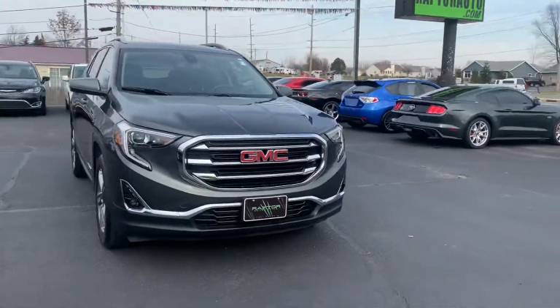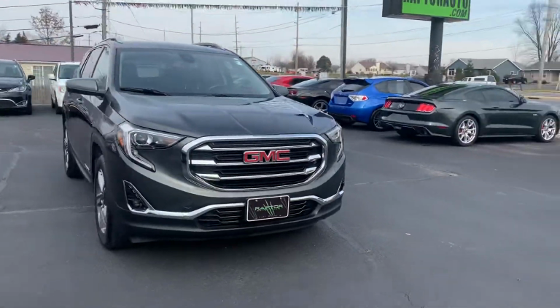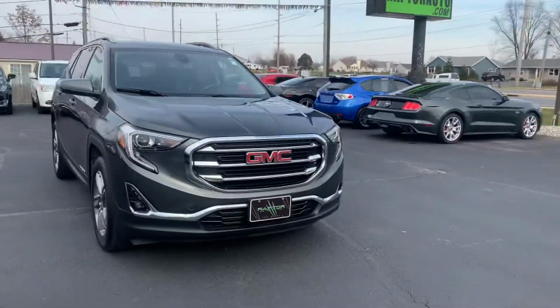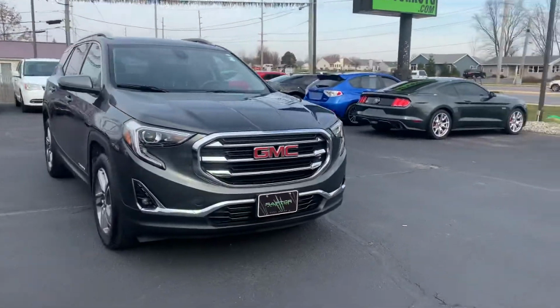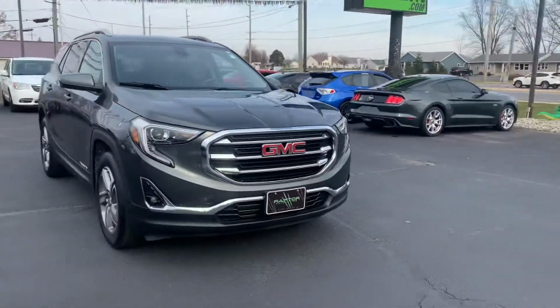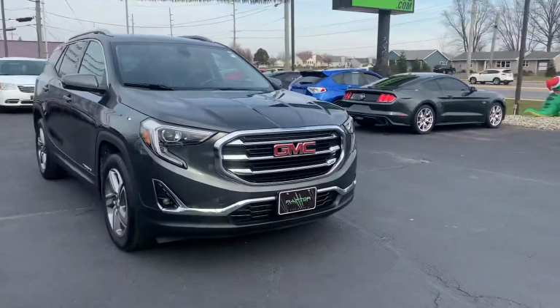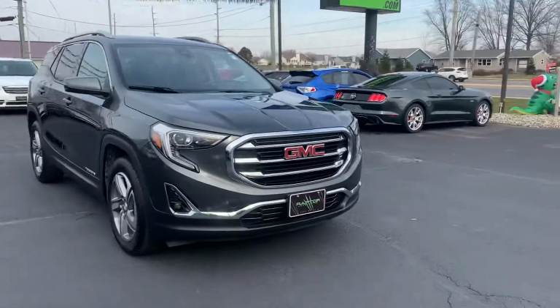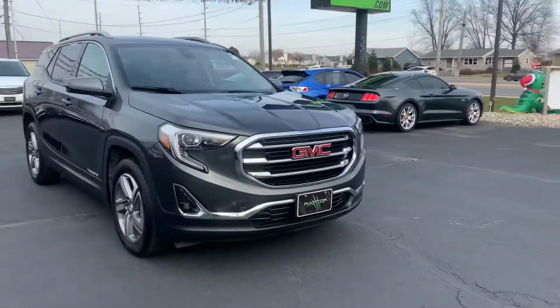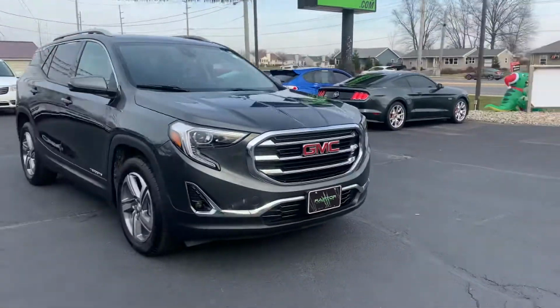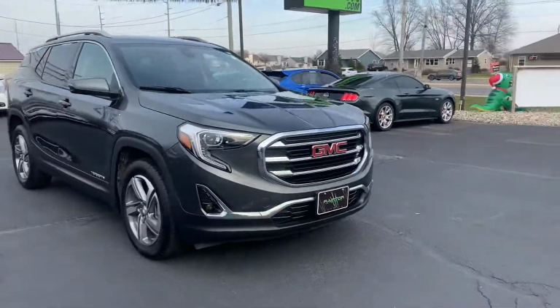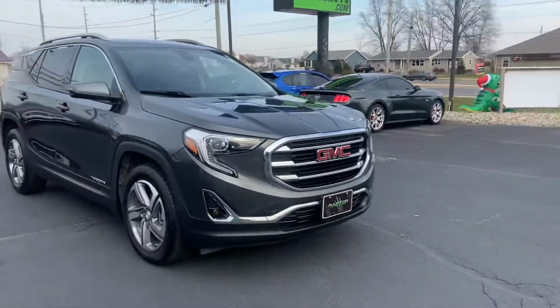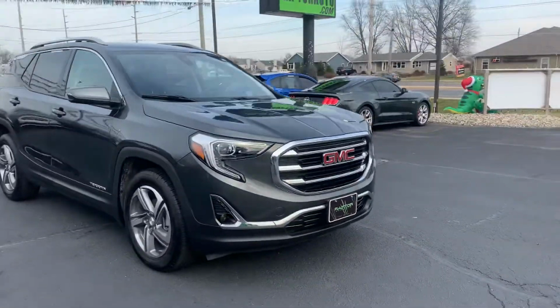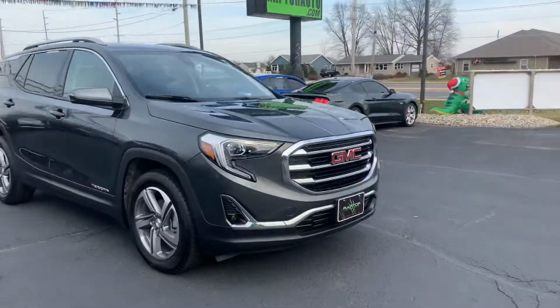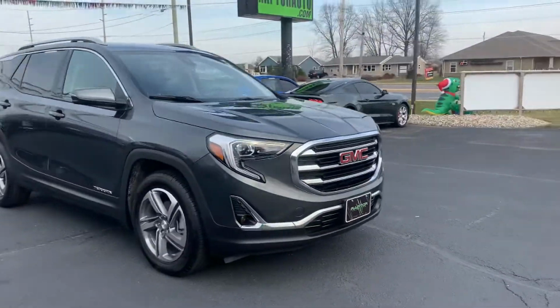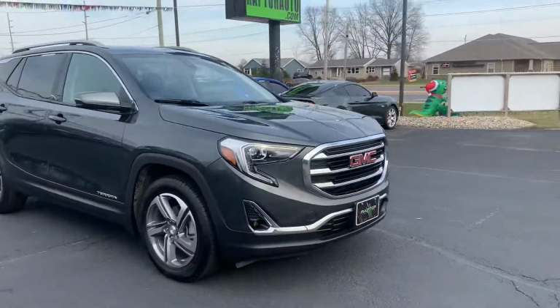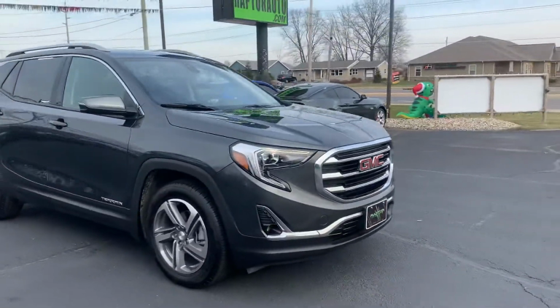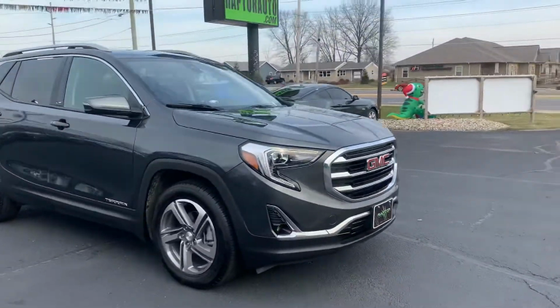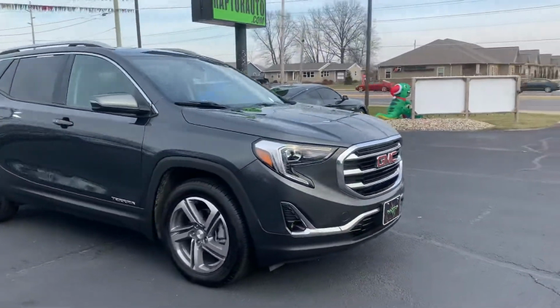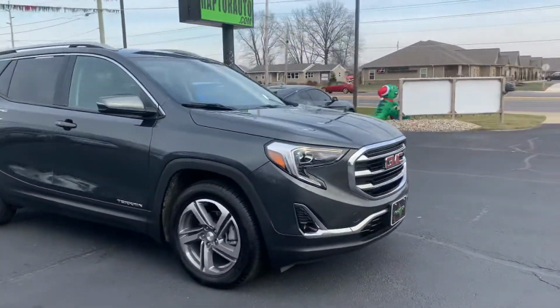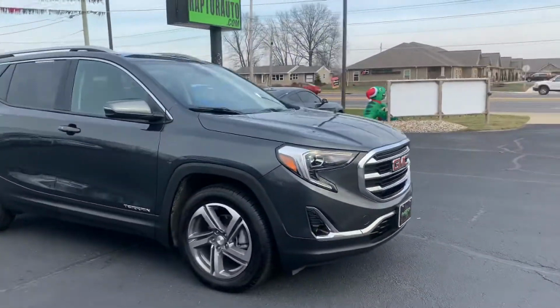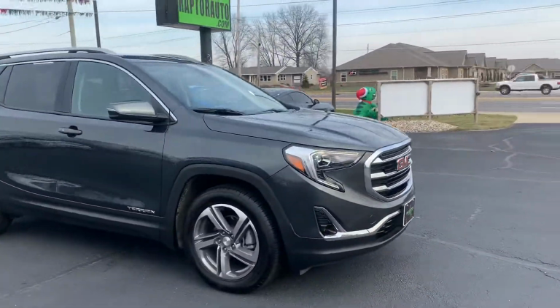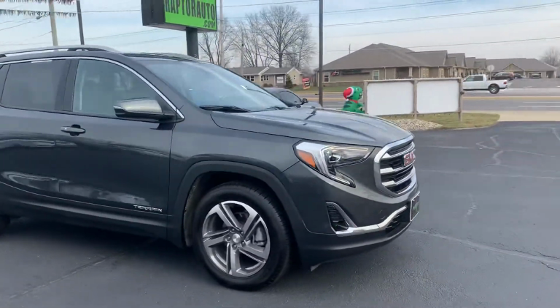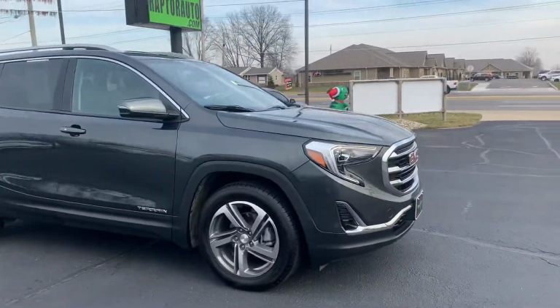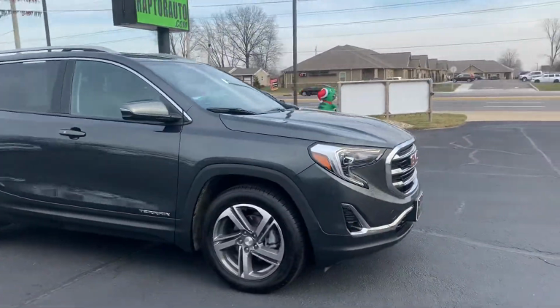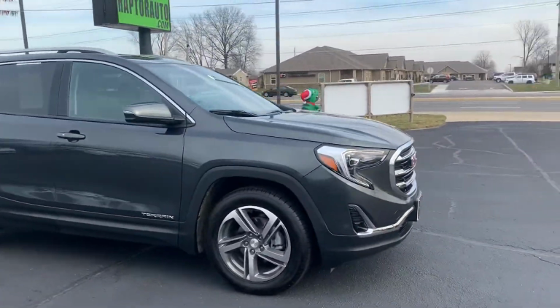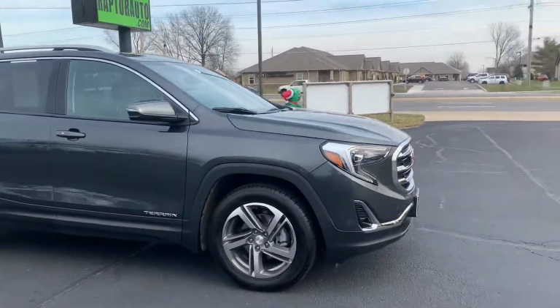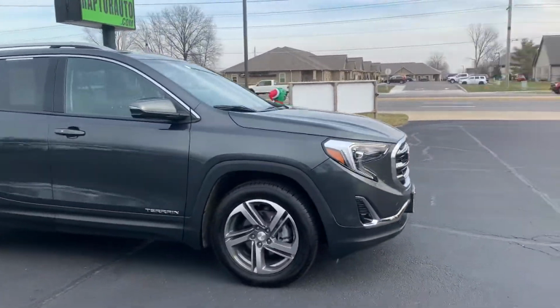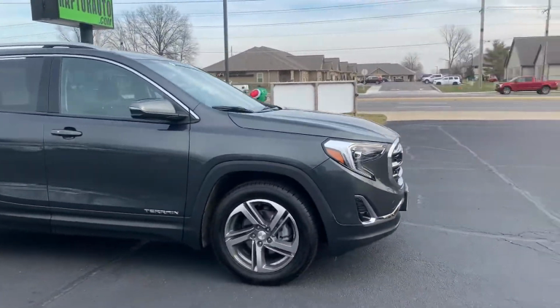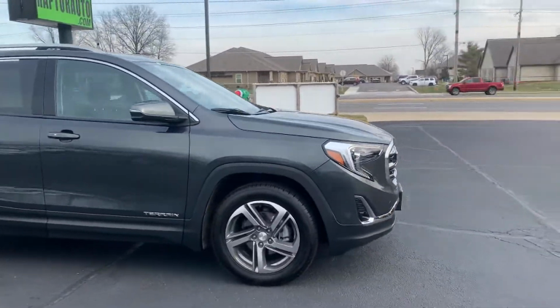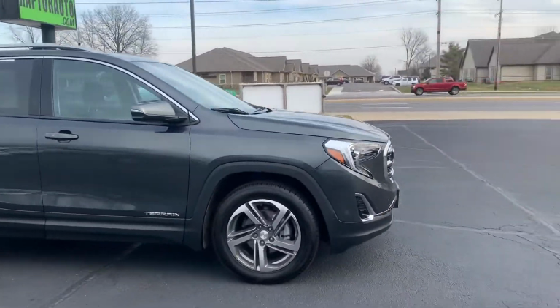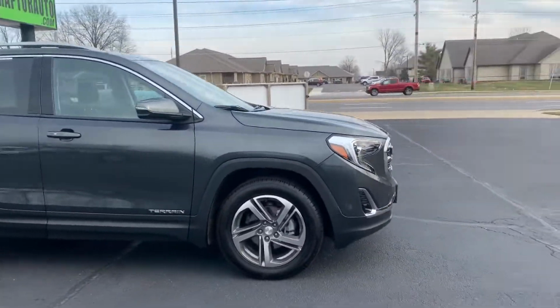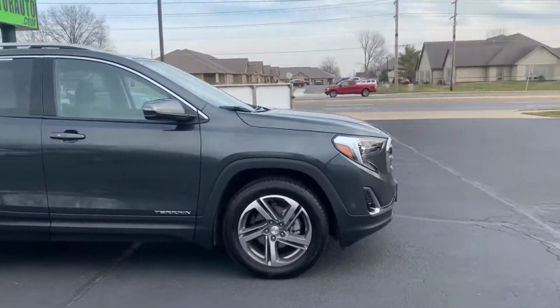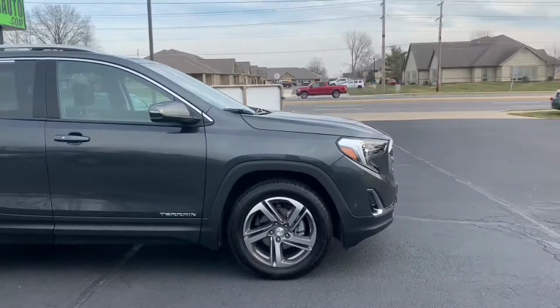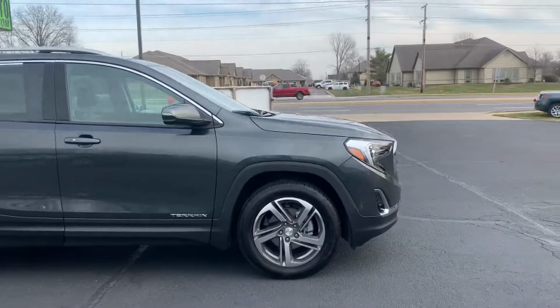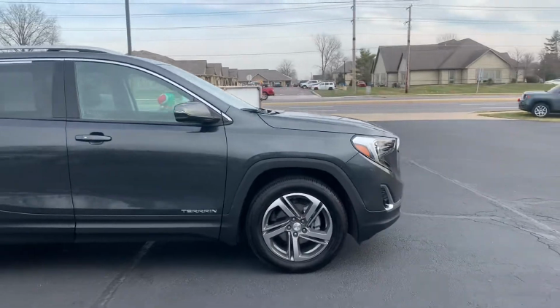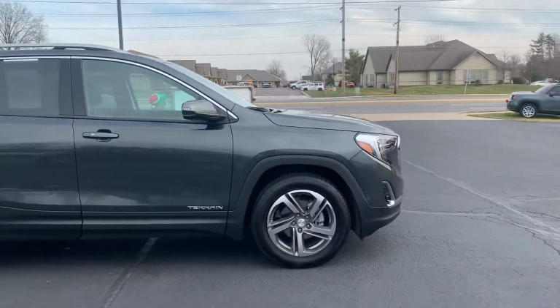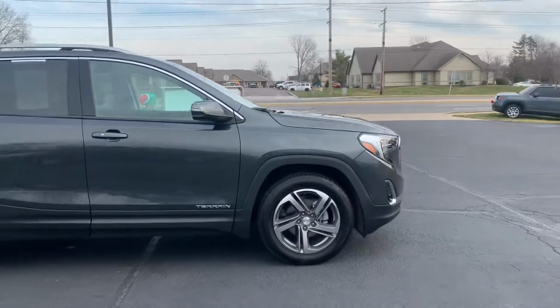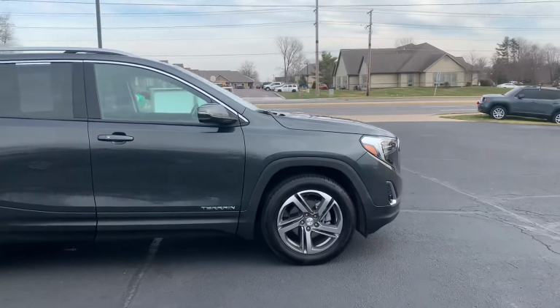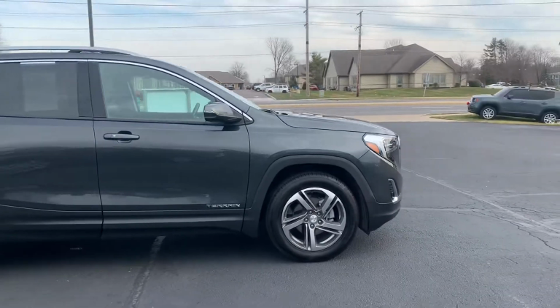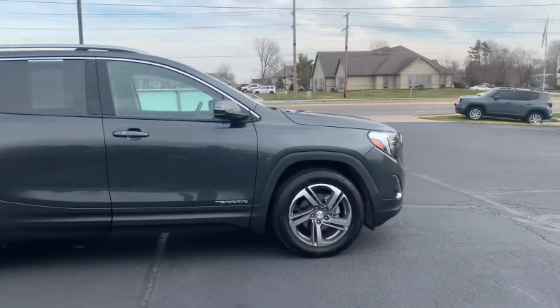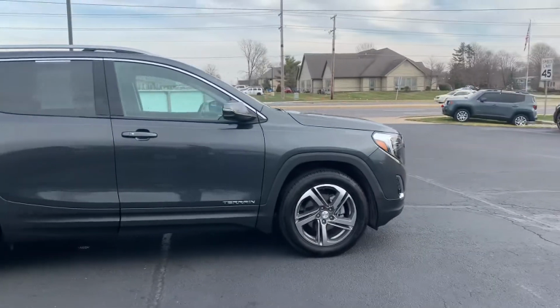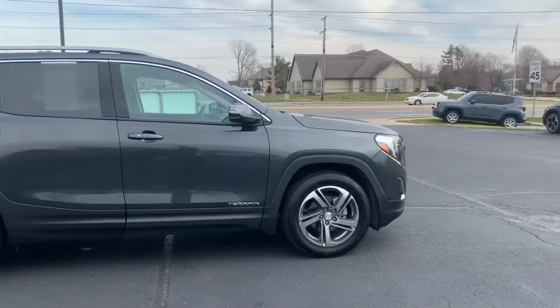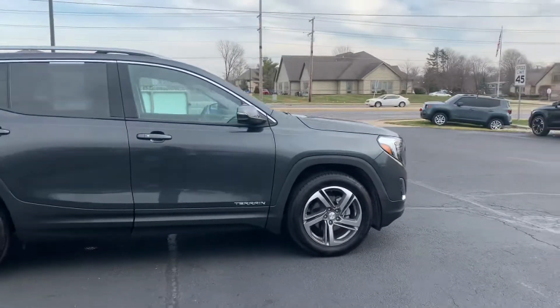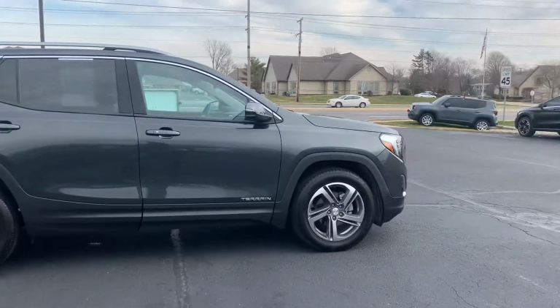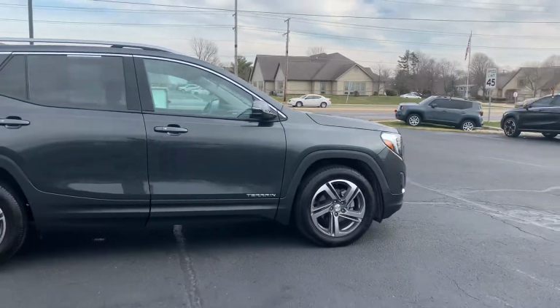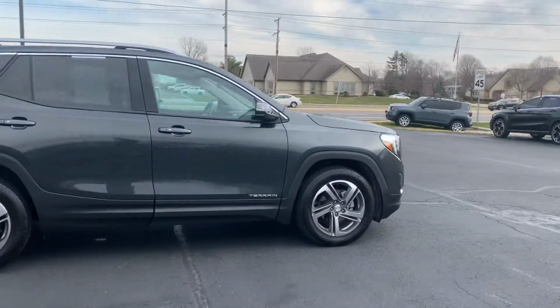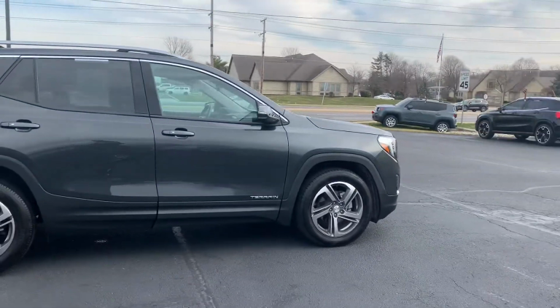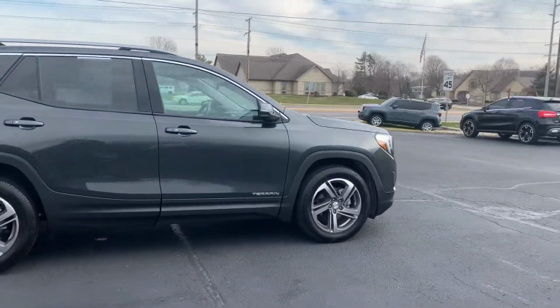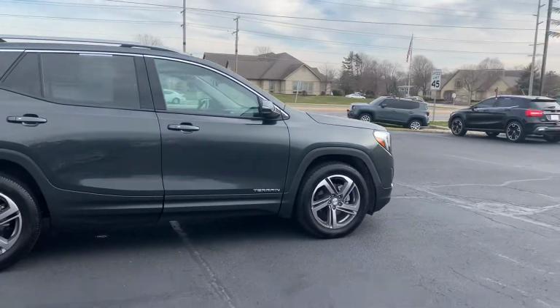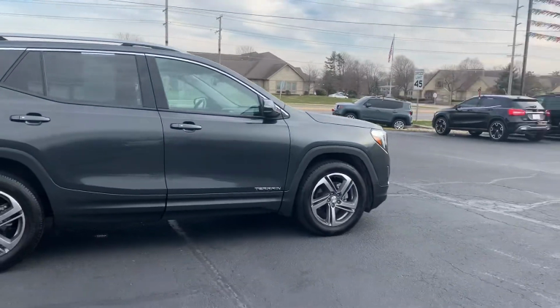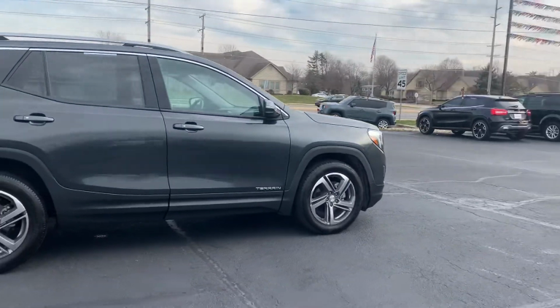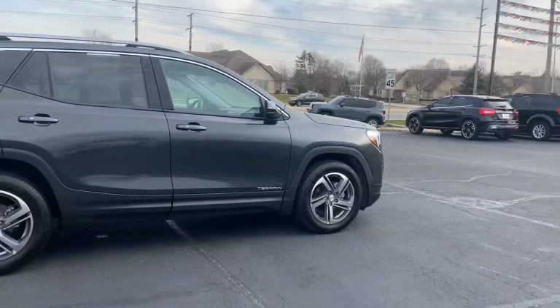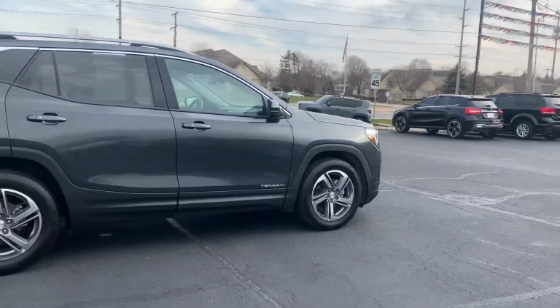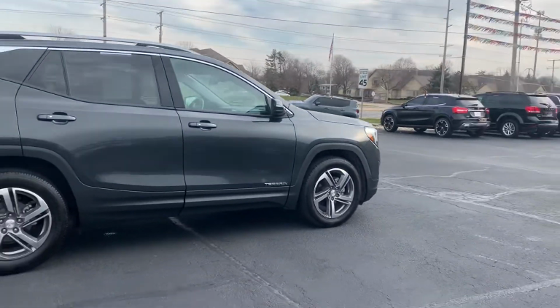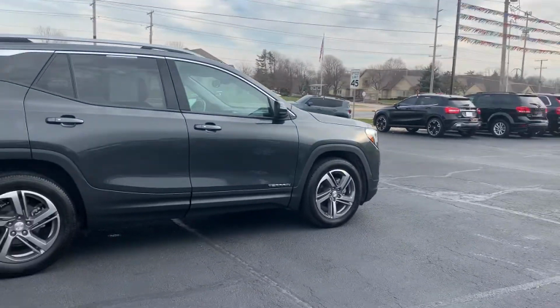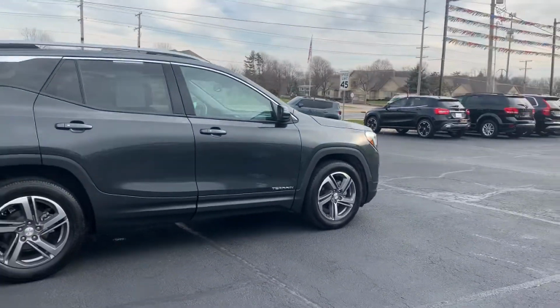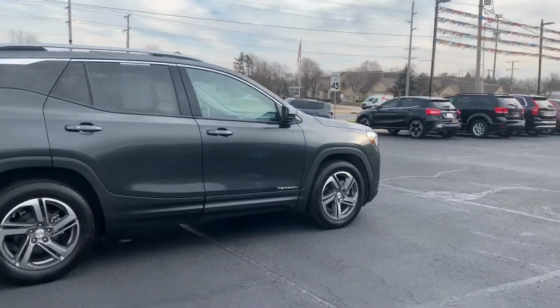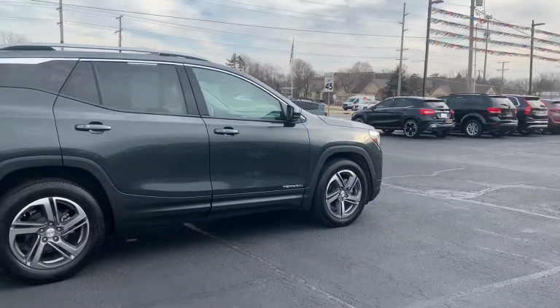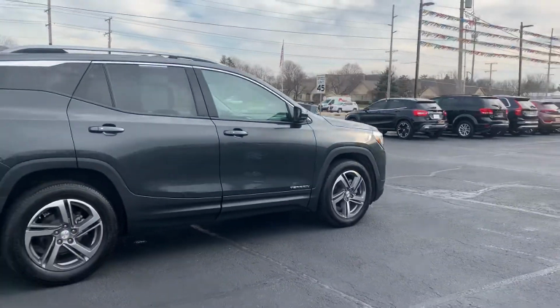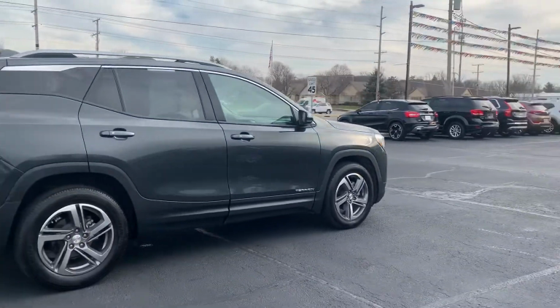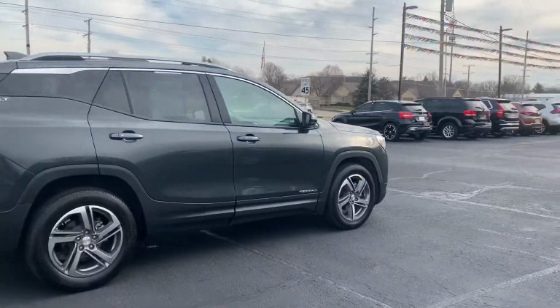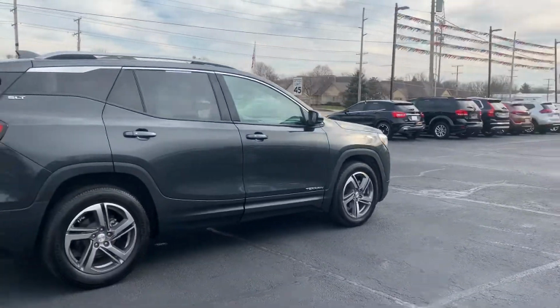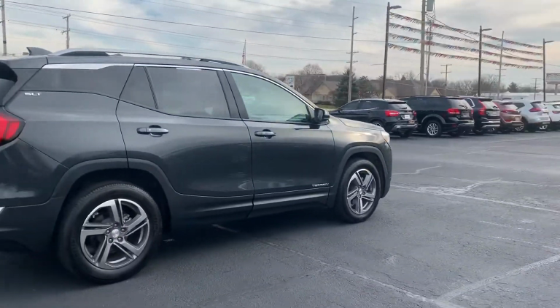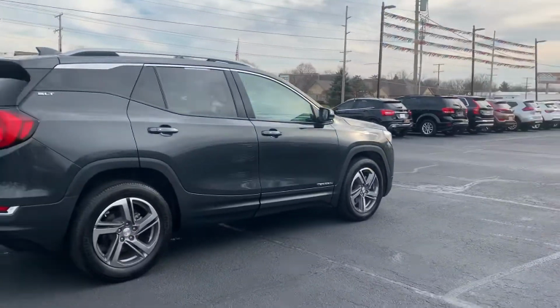Here at Raptor Automotive, we have a 2020 GMC Terrain SLT. This one has alloy wheels.